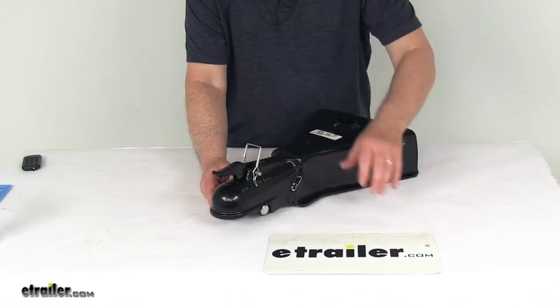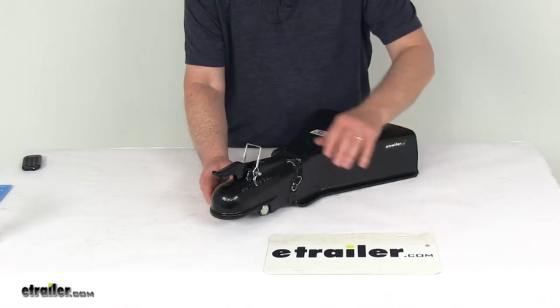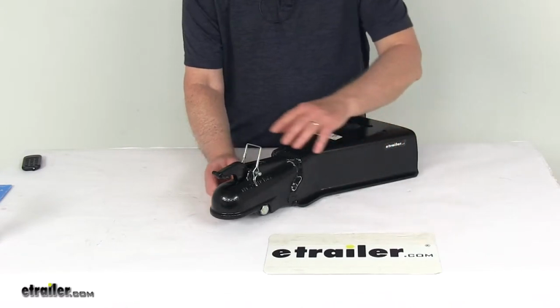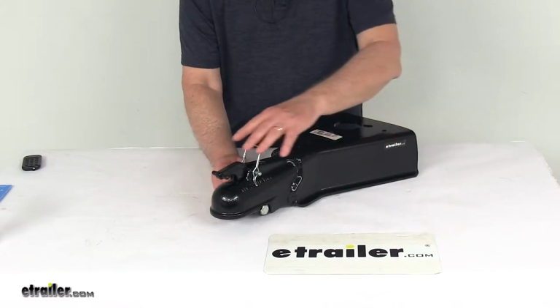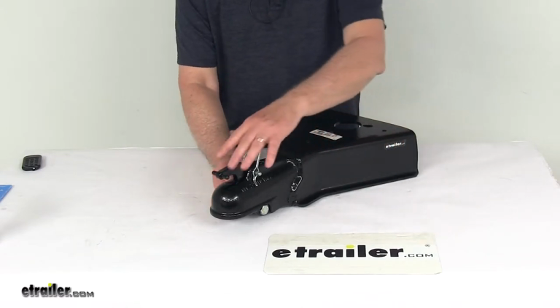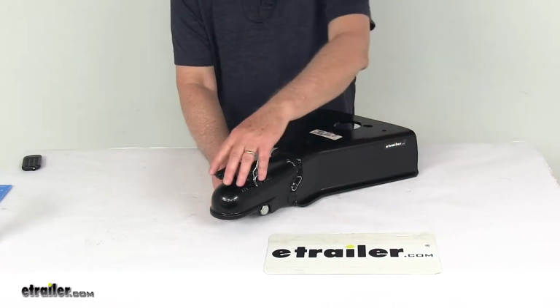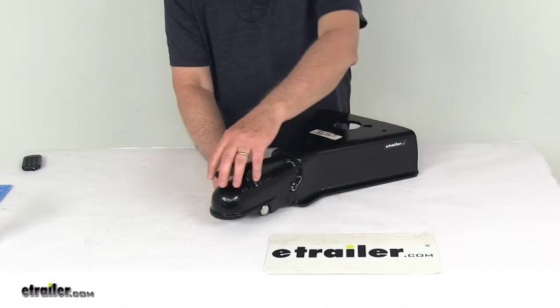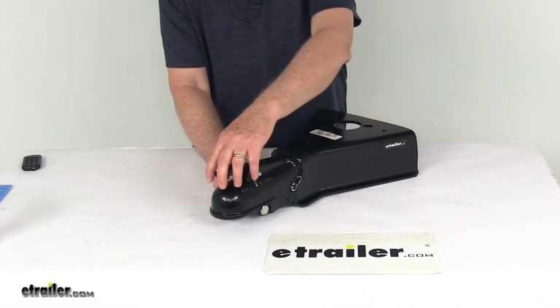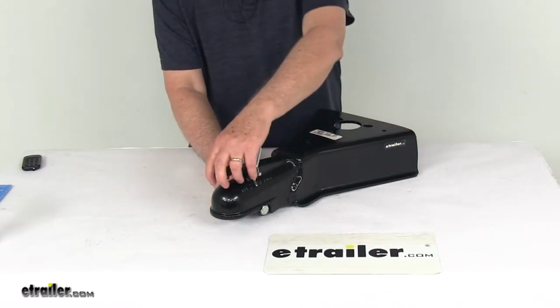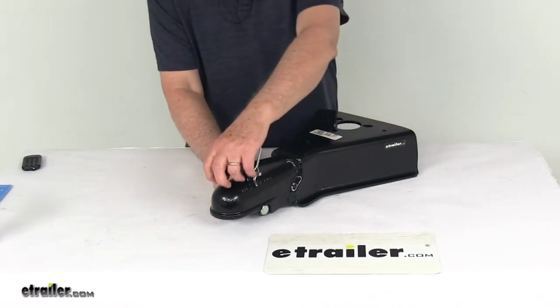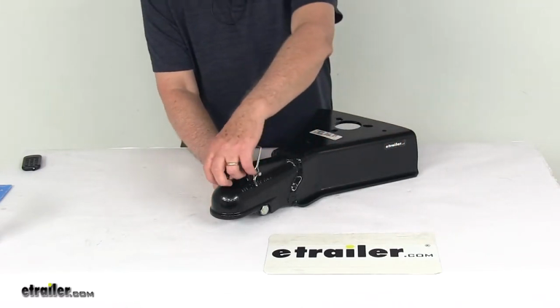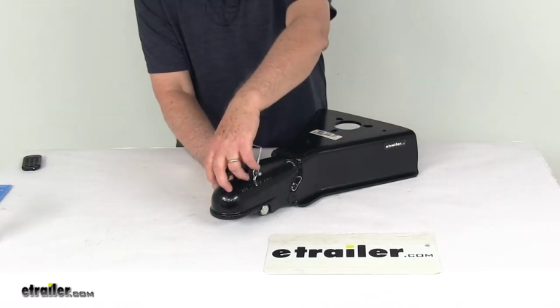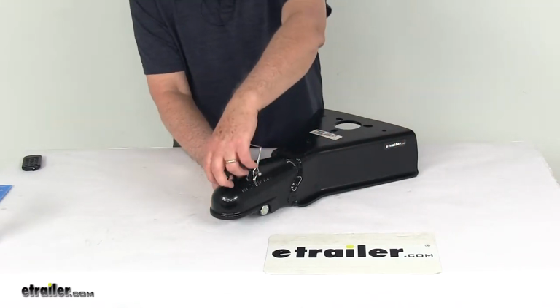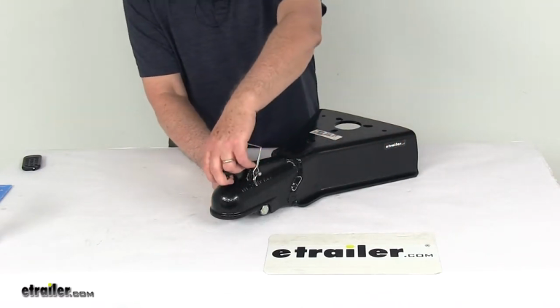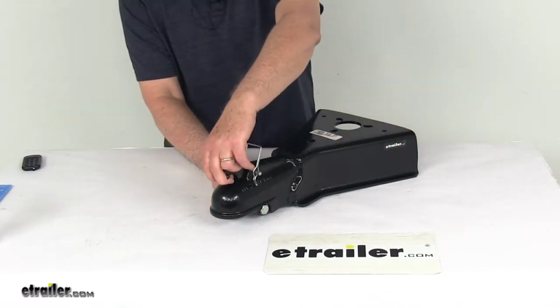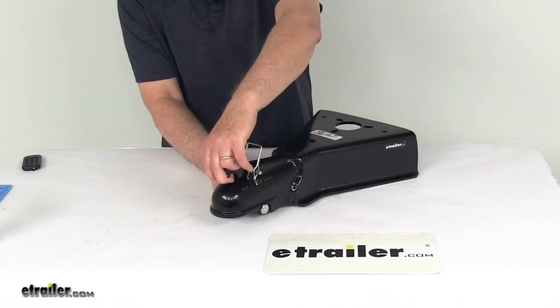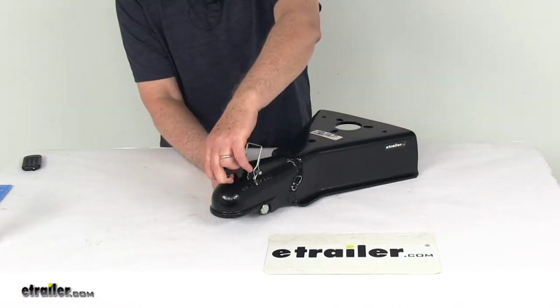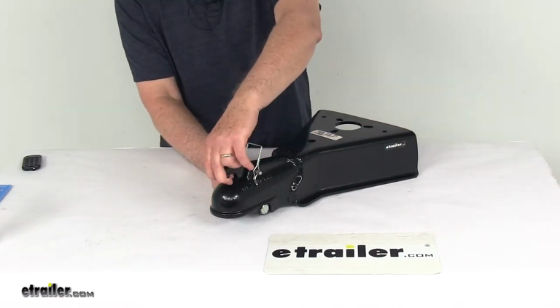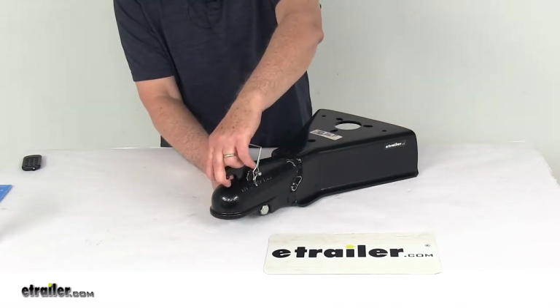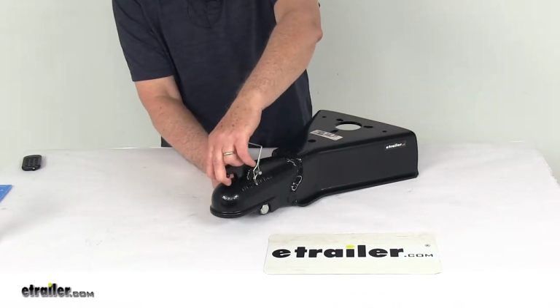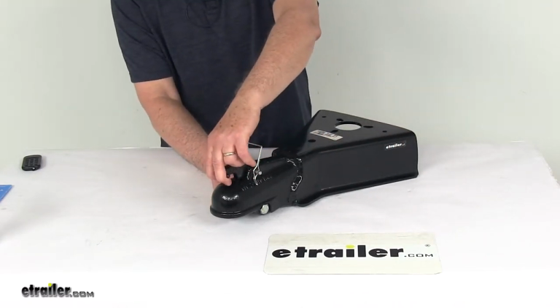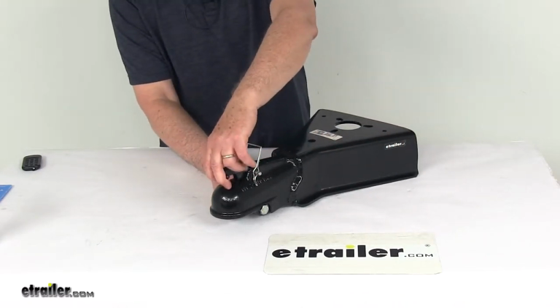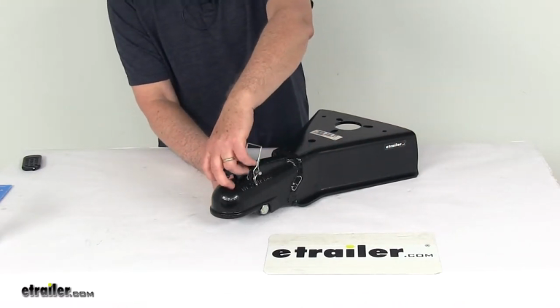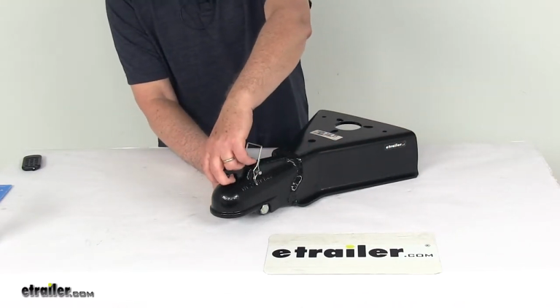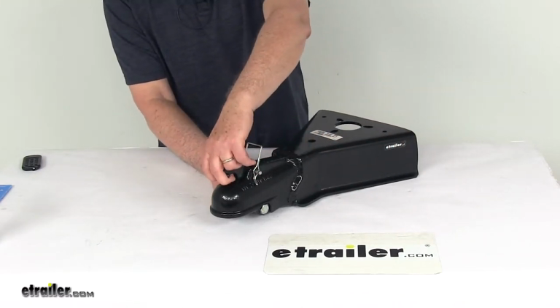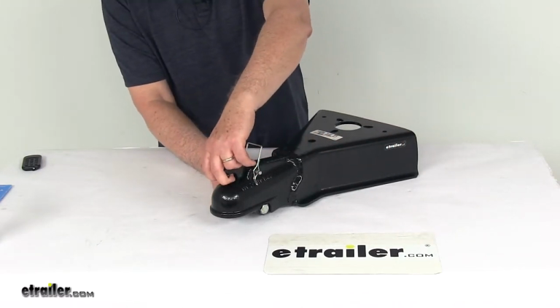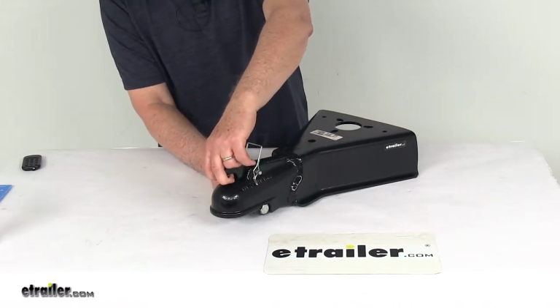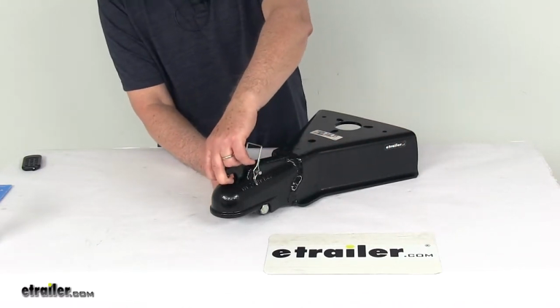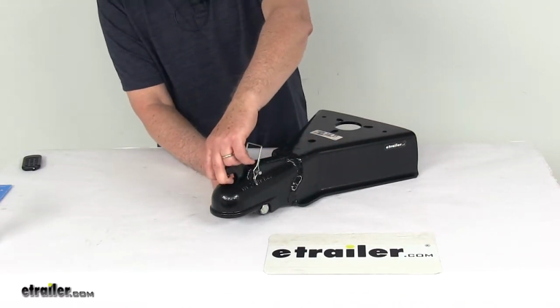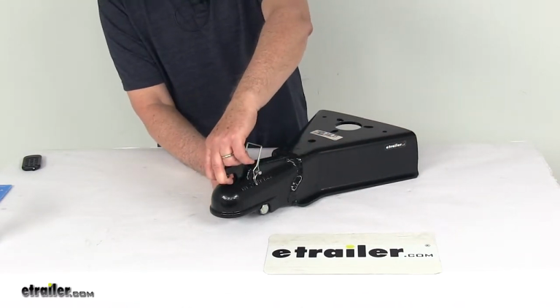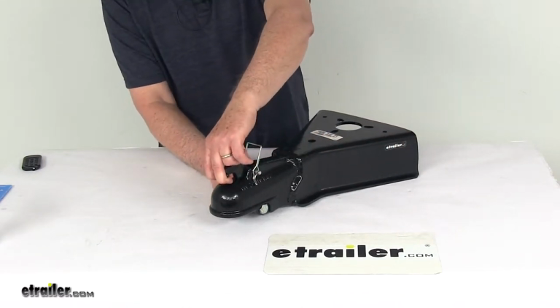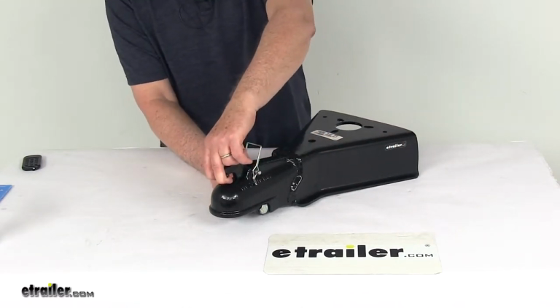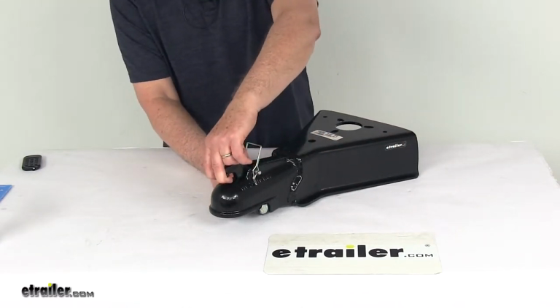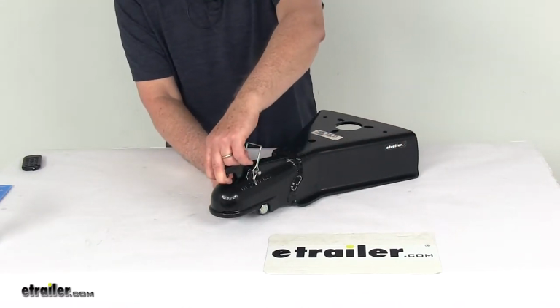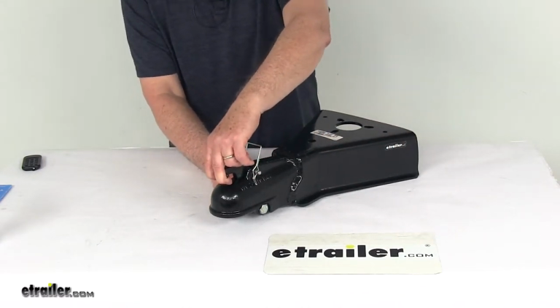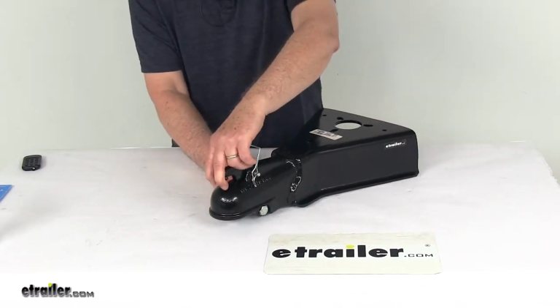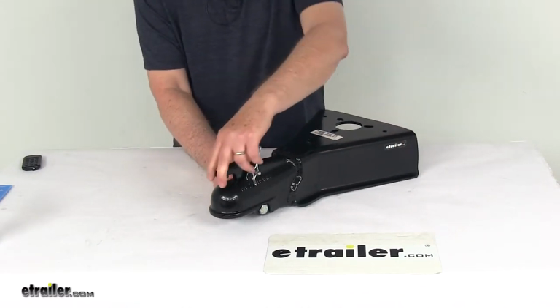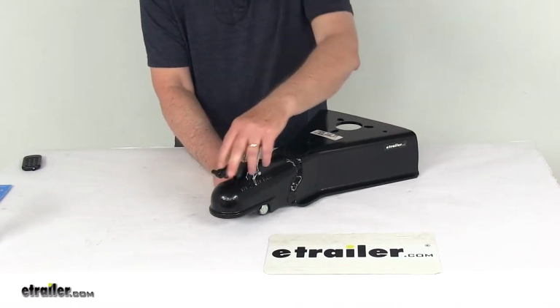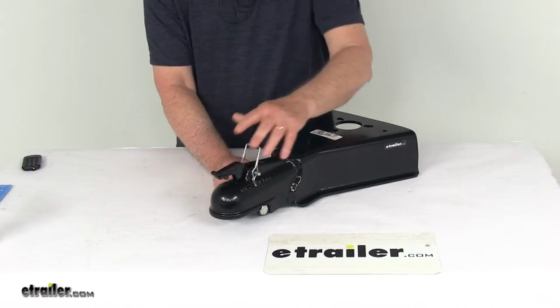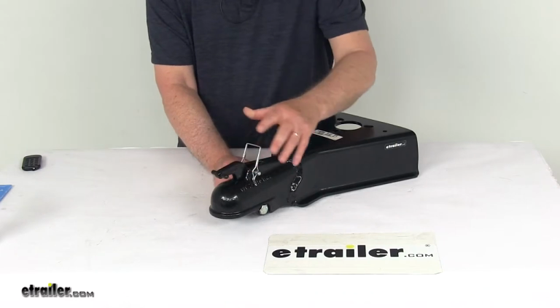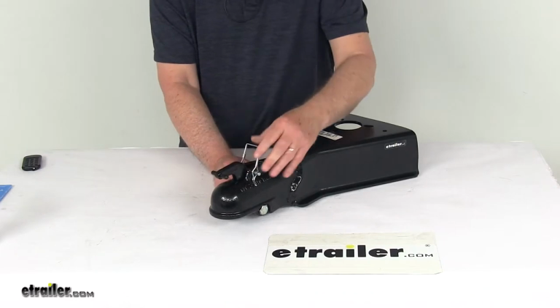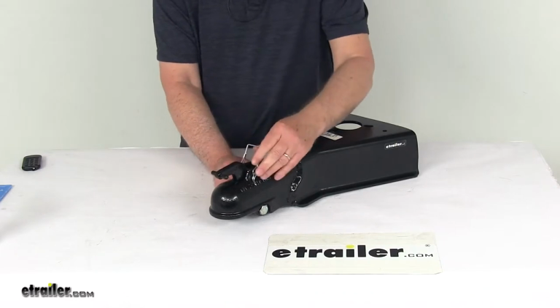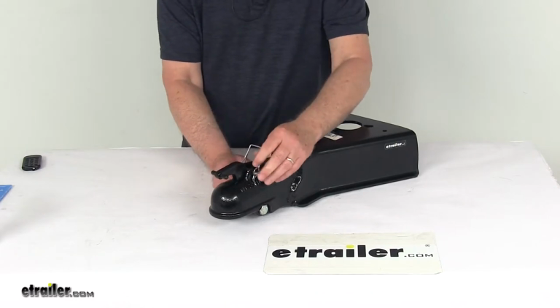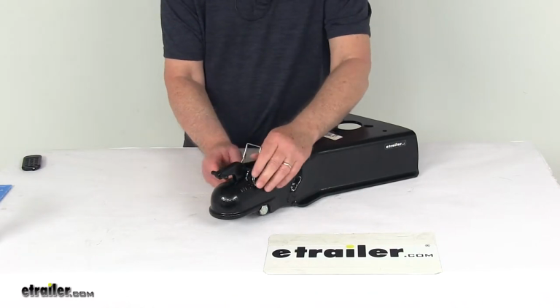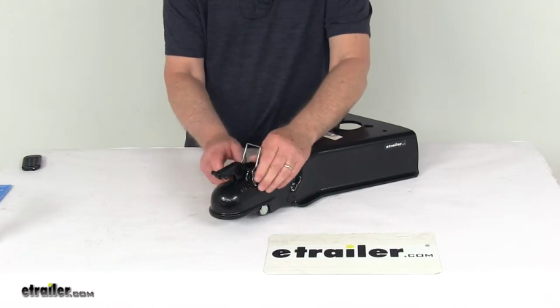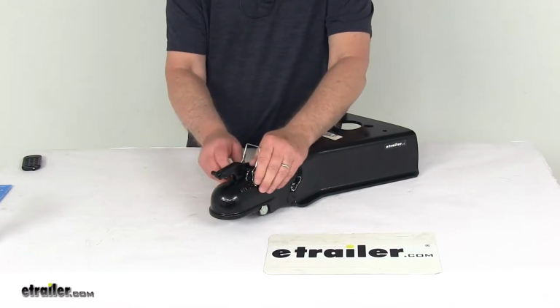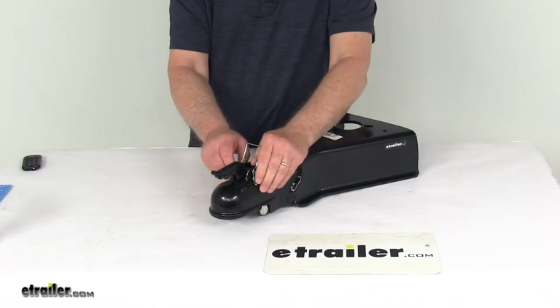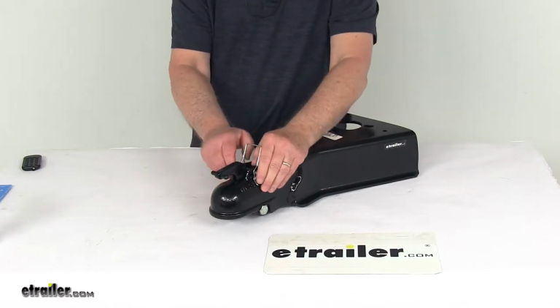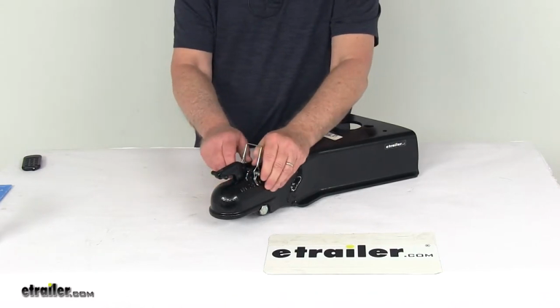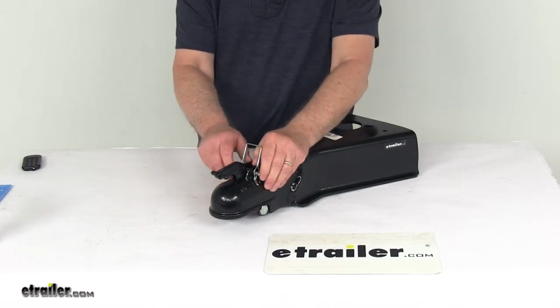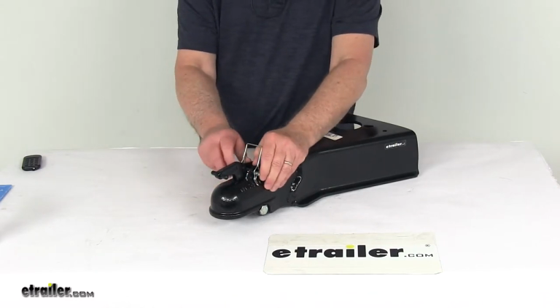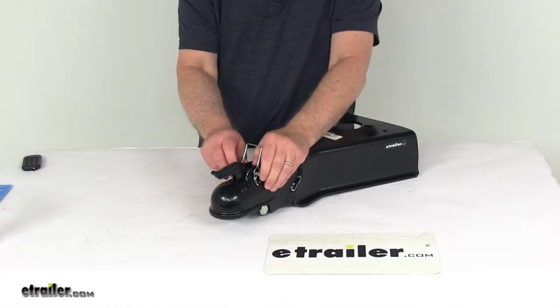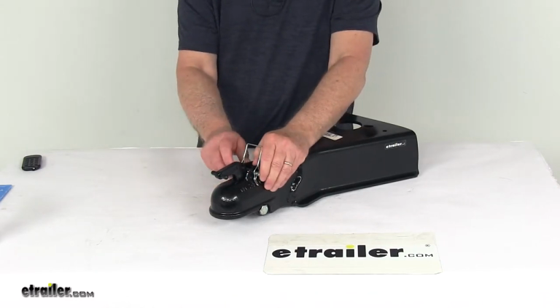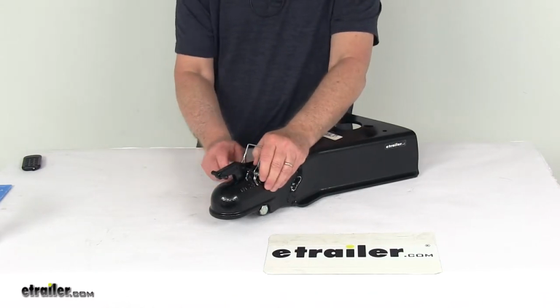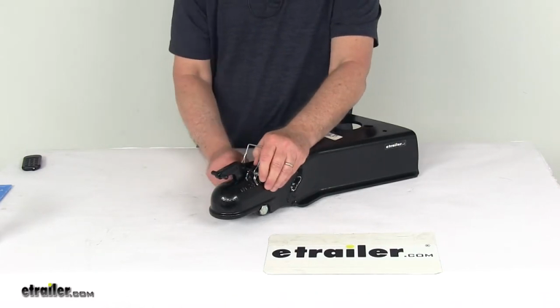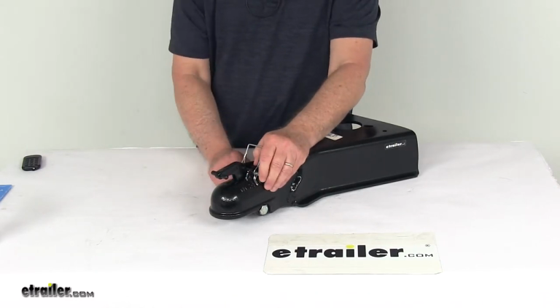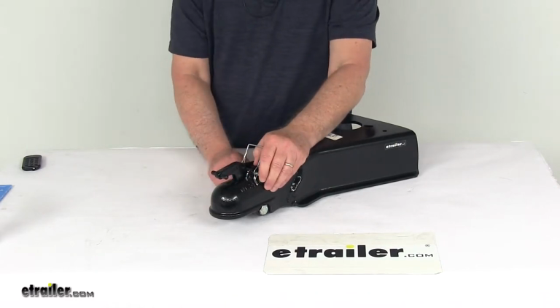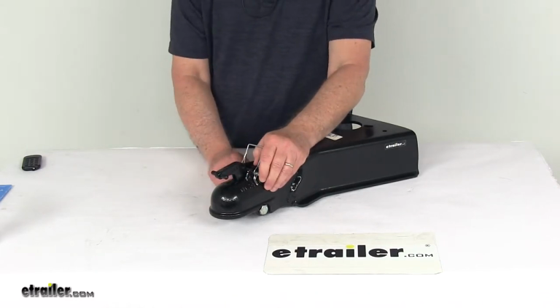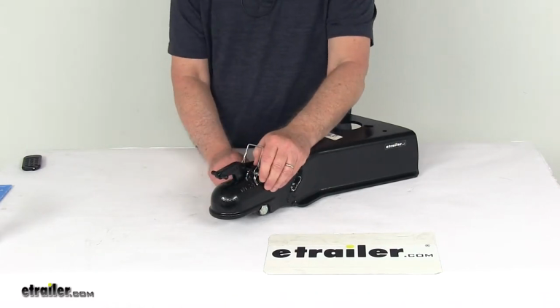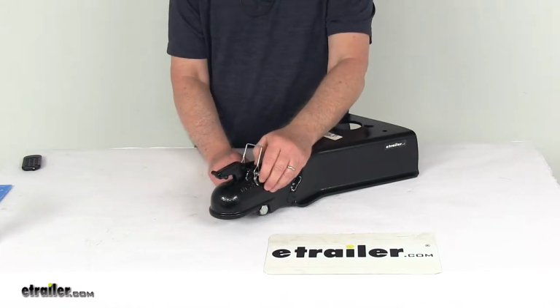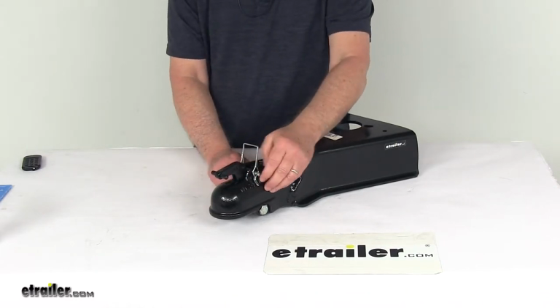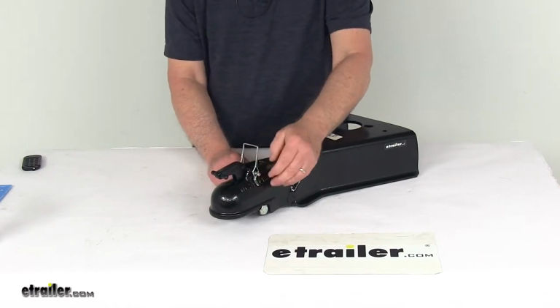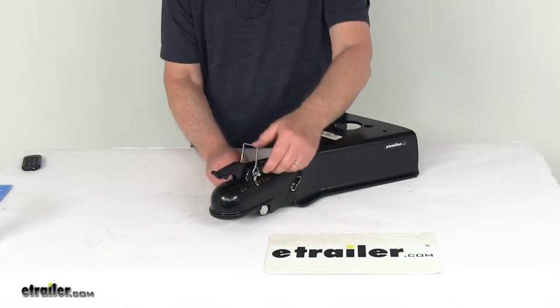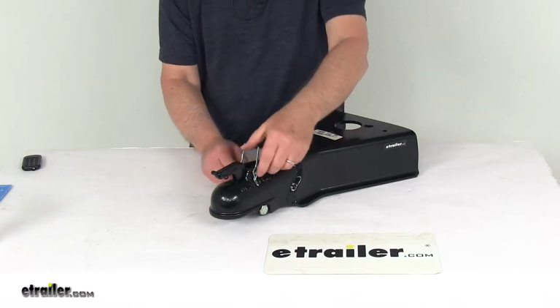It uses an auto-engage latch, which features an easy one-hand operation. It includes a safety pin right here to lock the coupler to the ball.